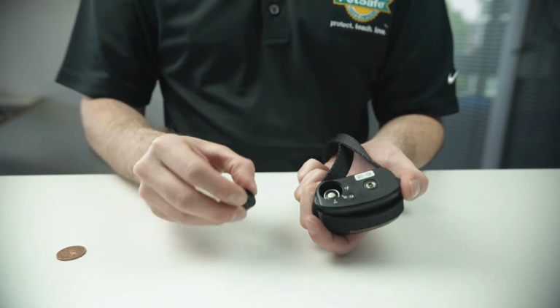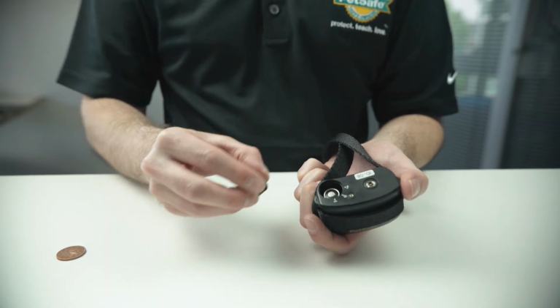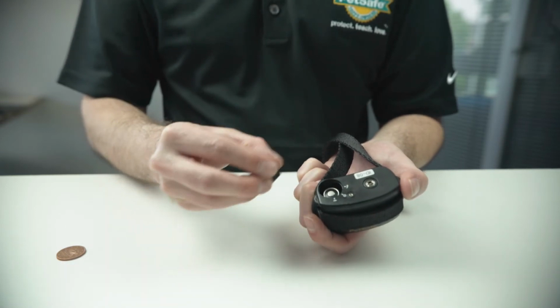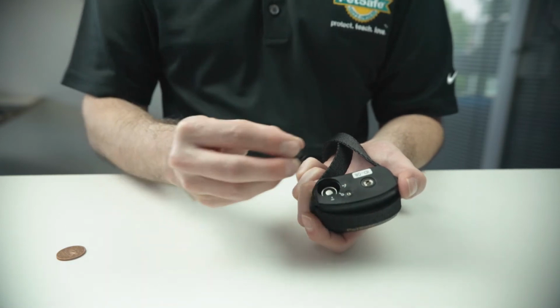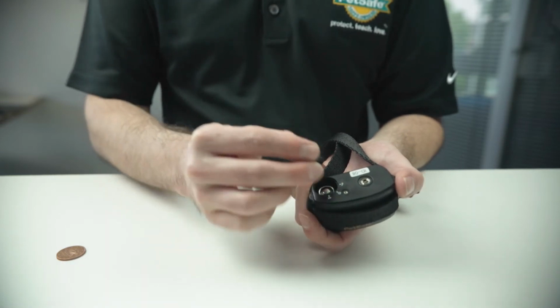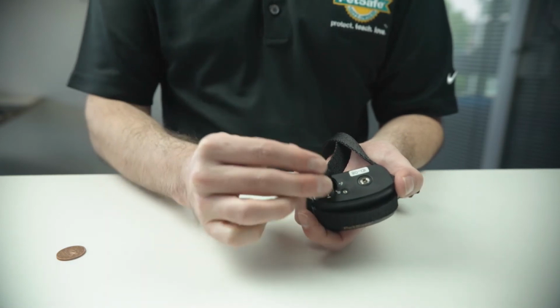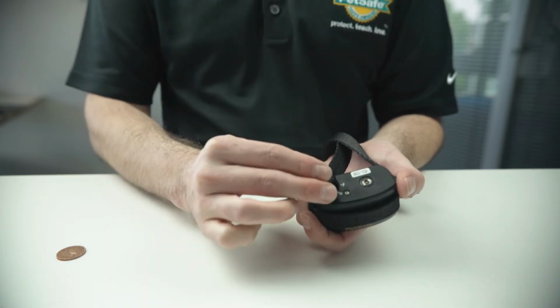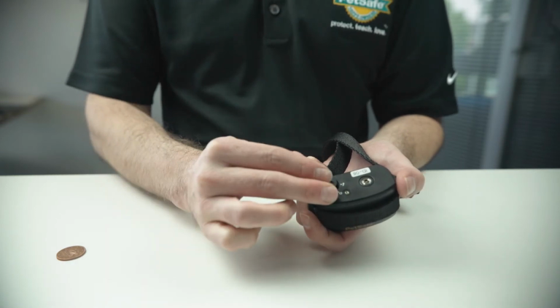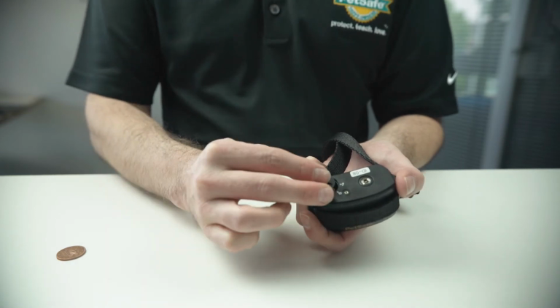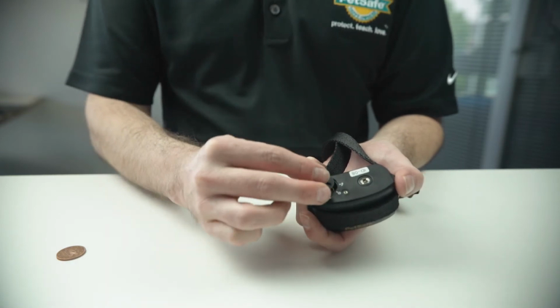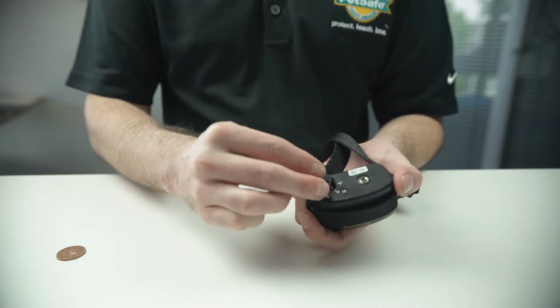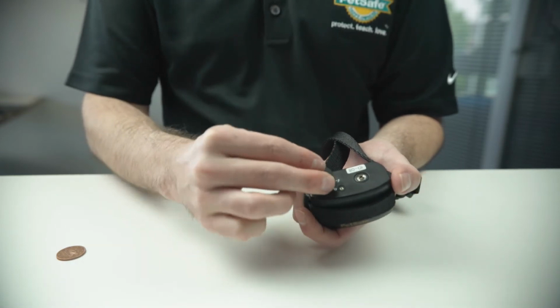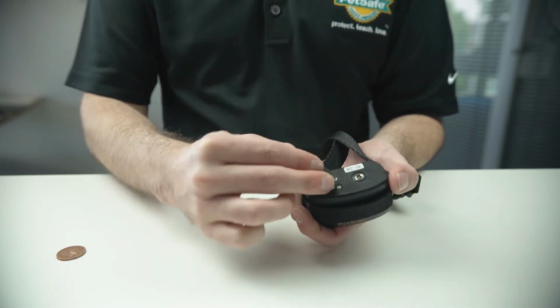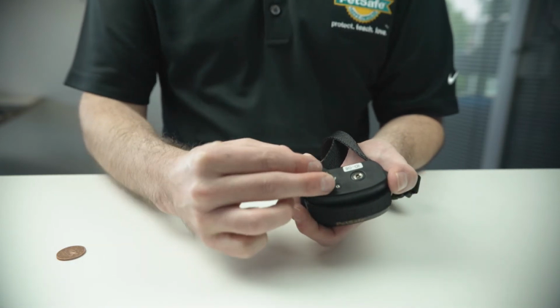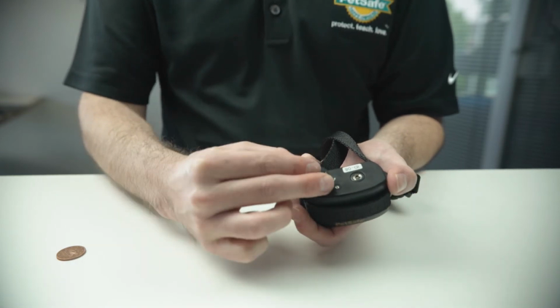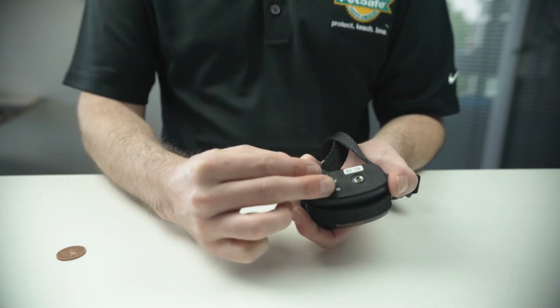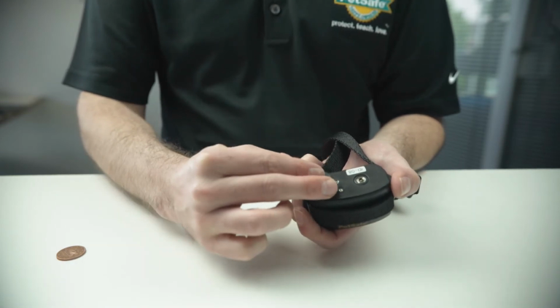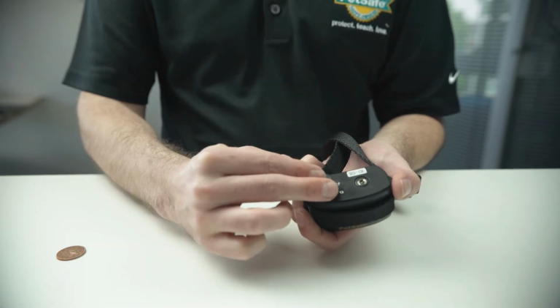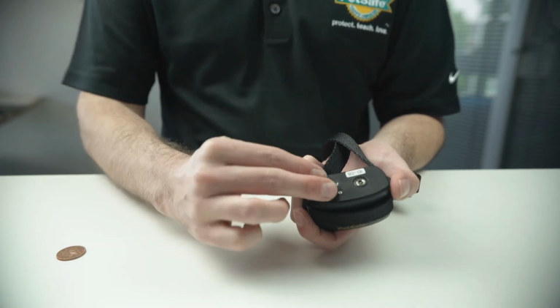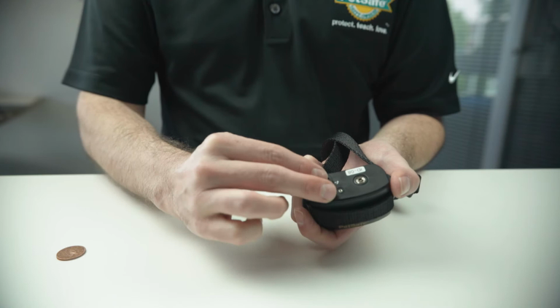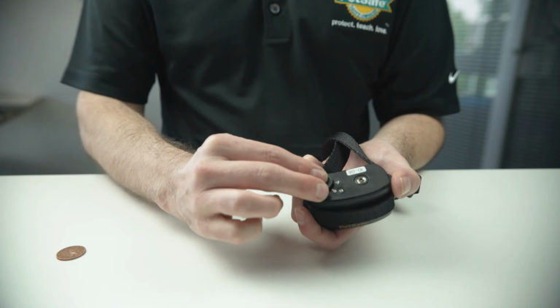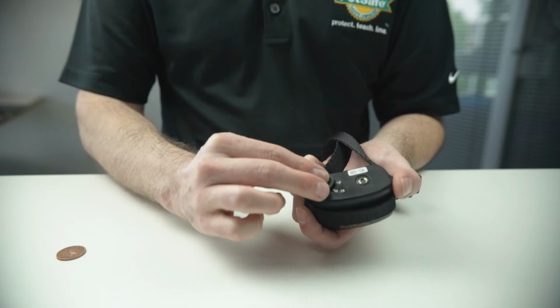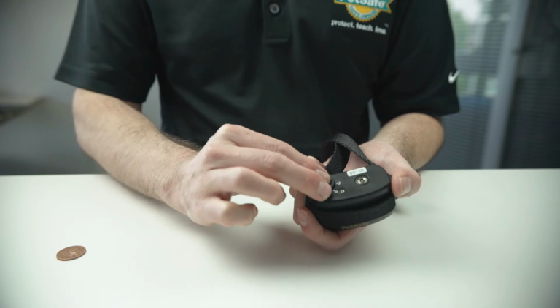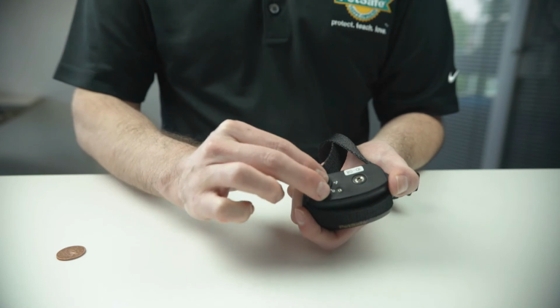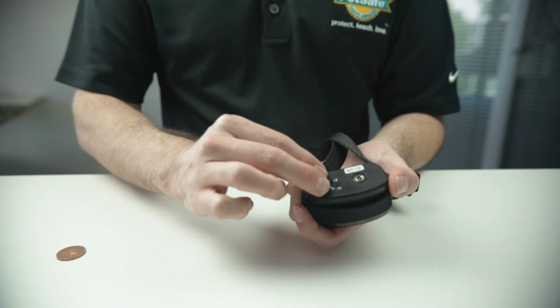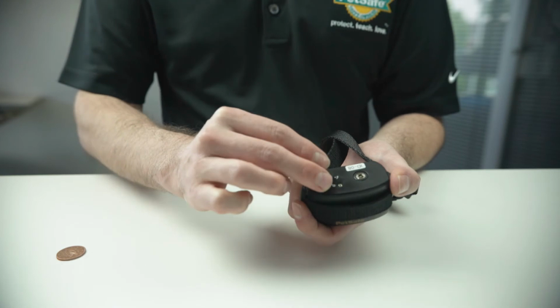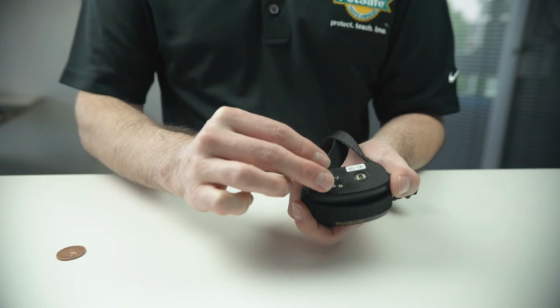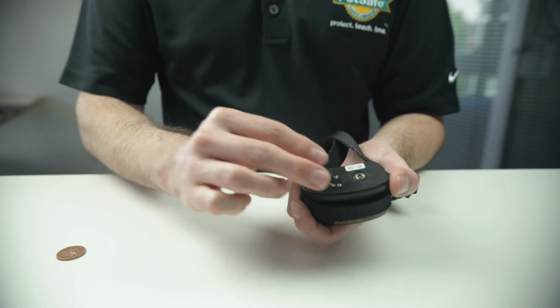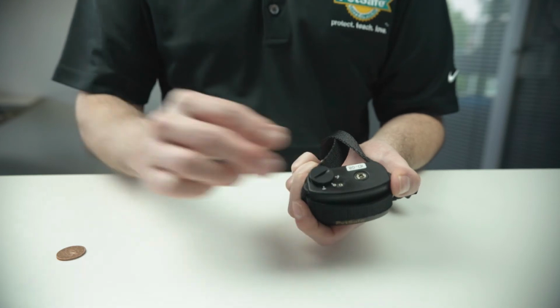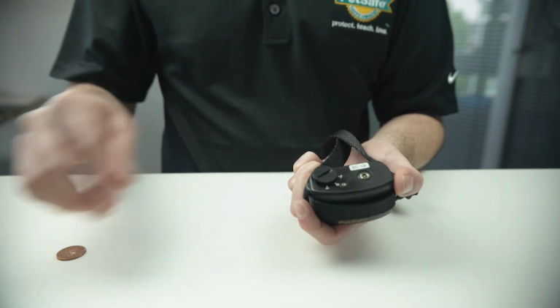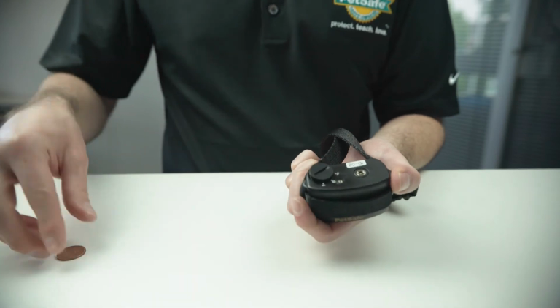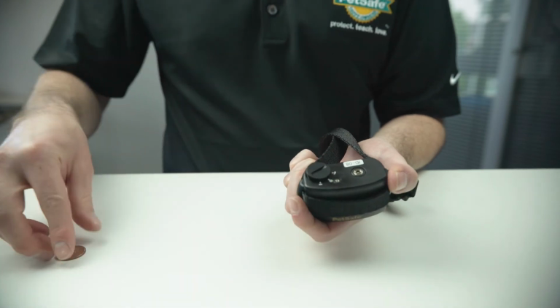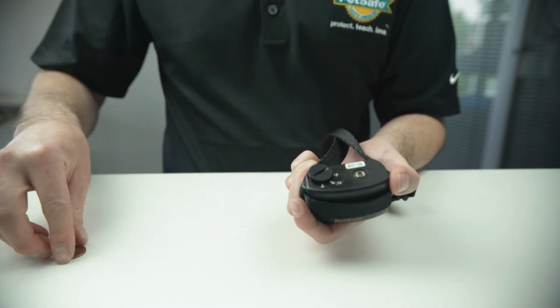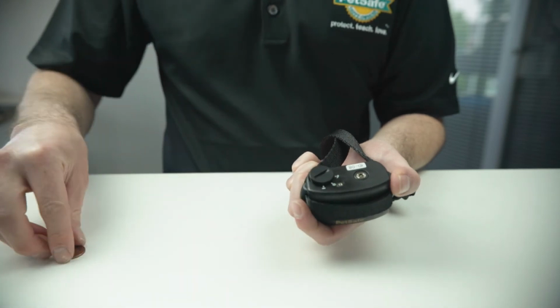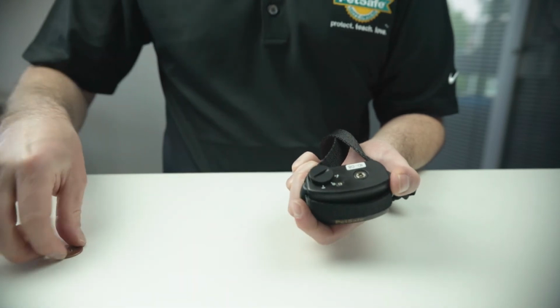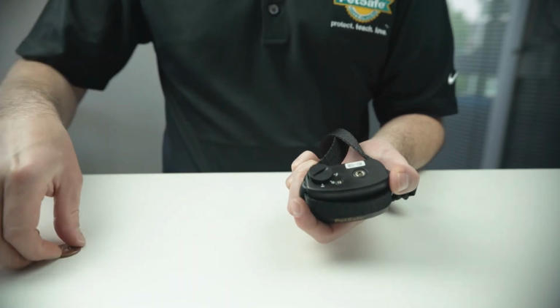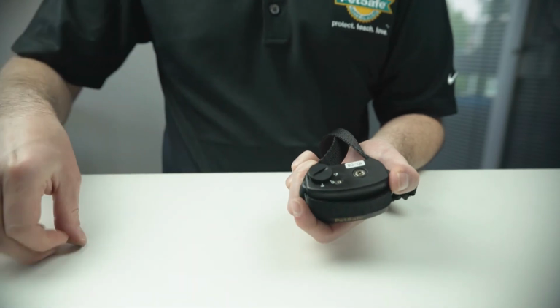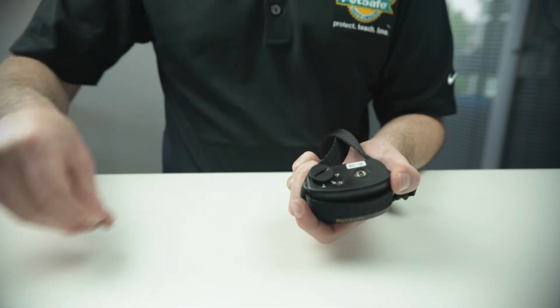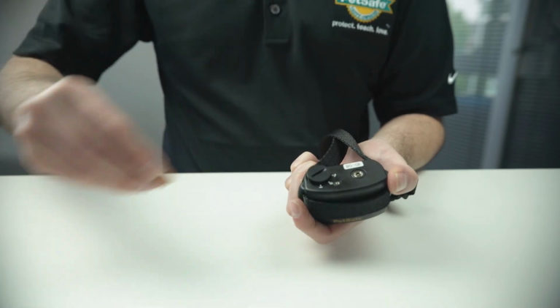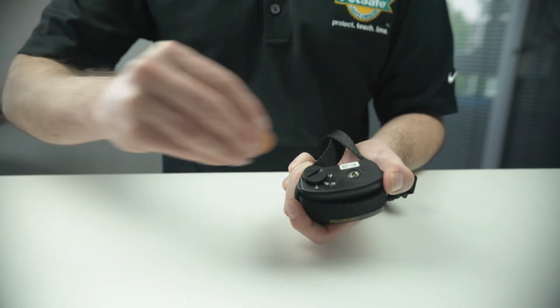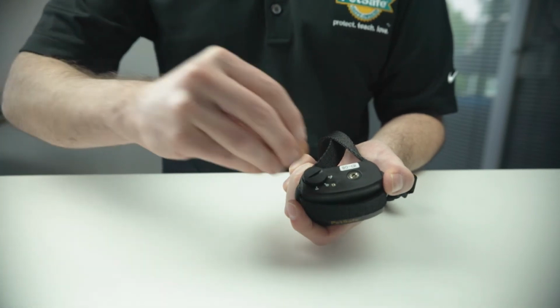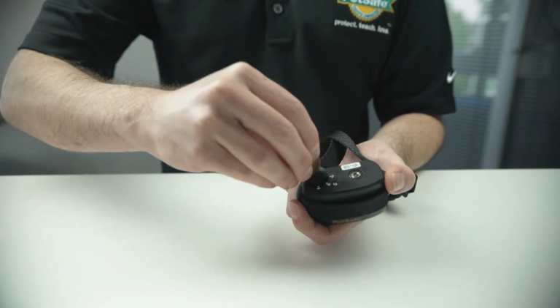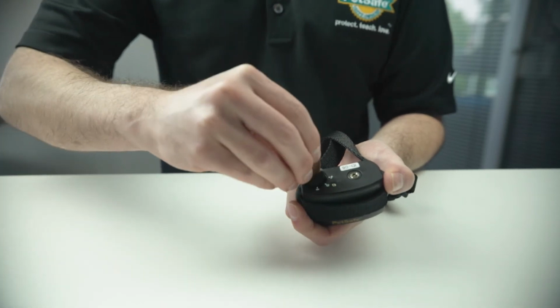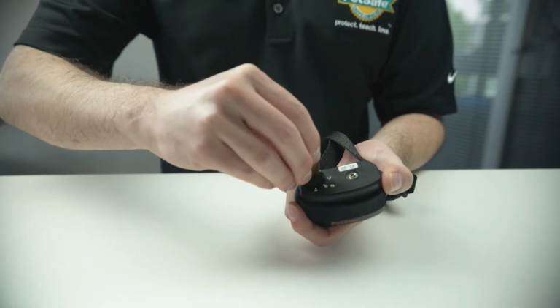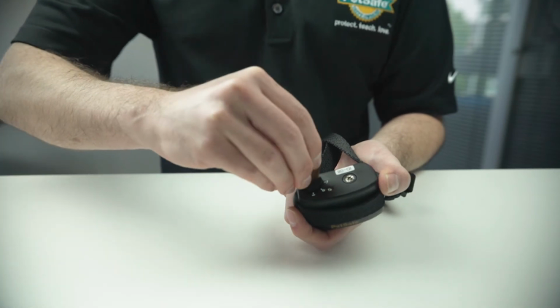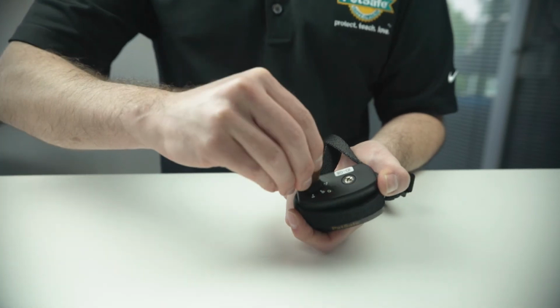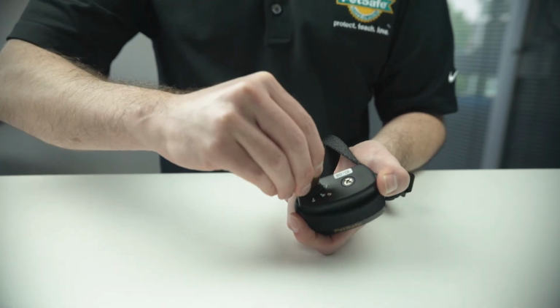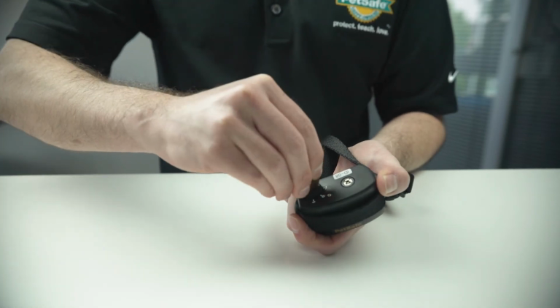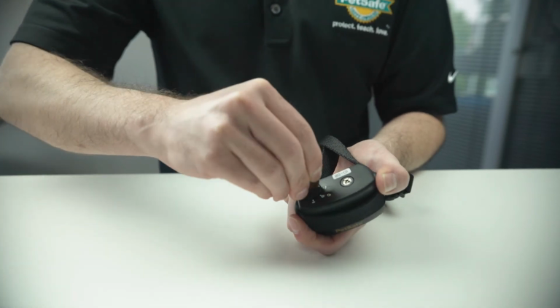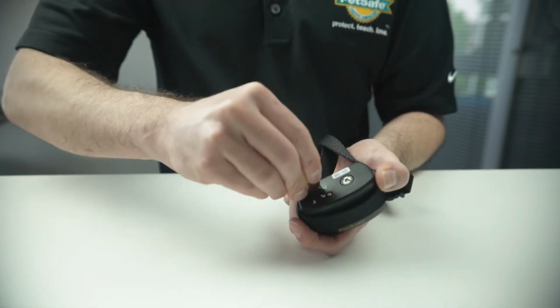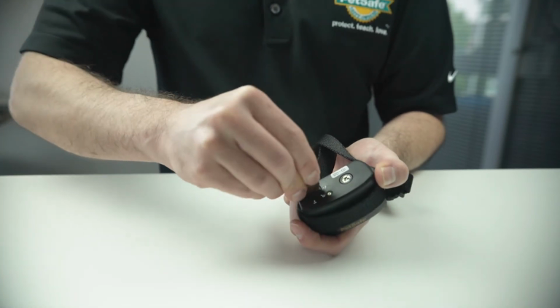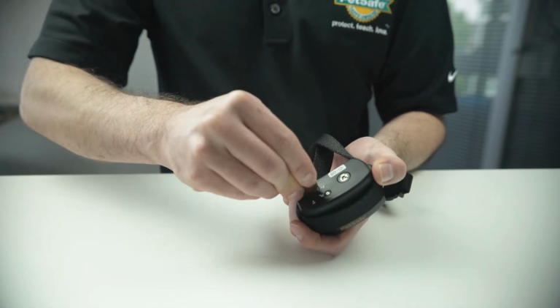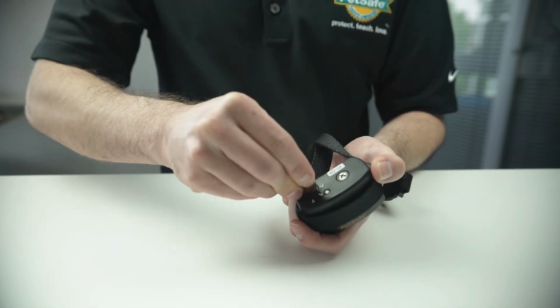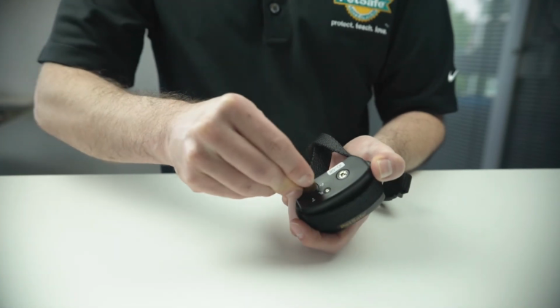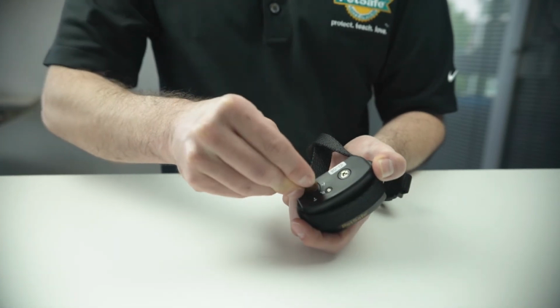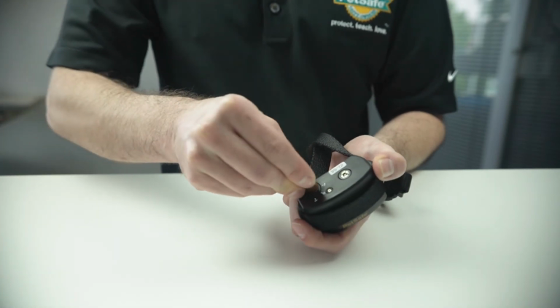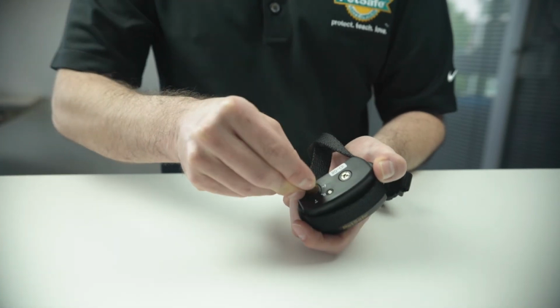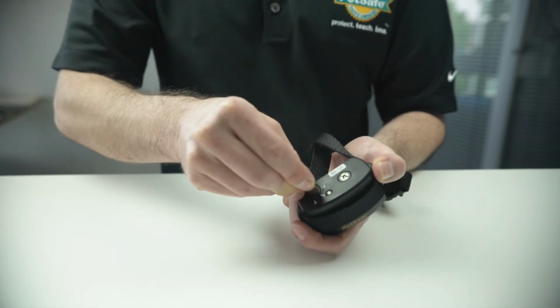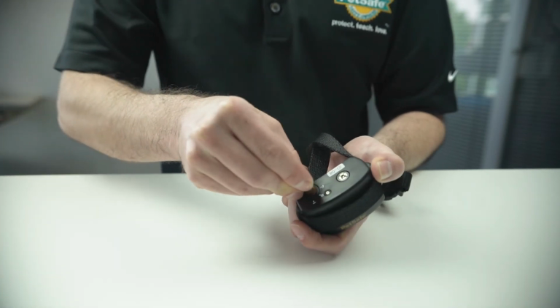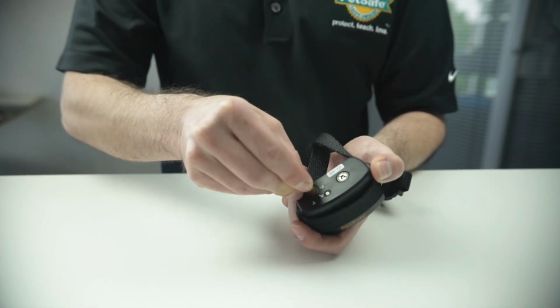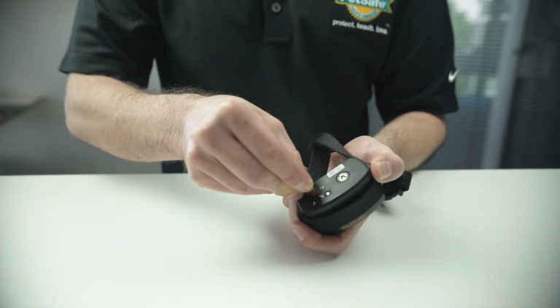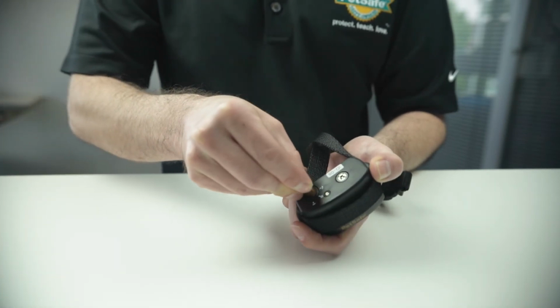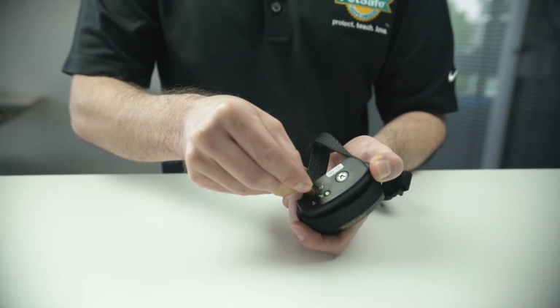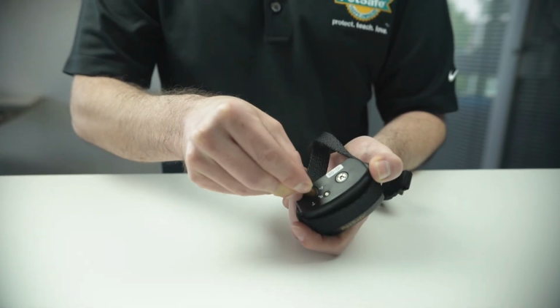Replace the battery cover using the coin.